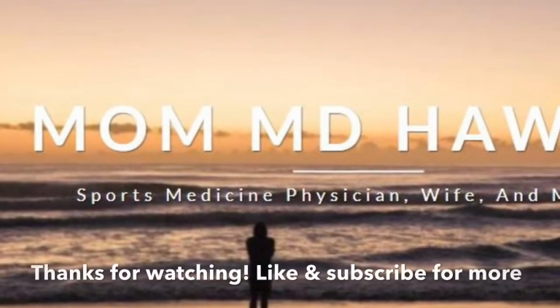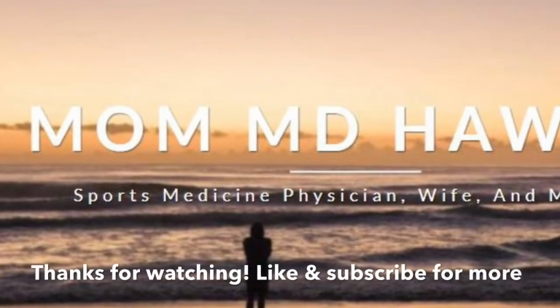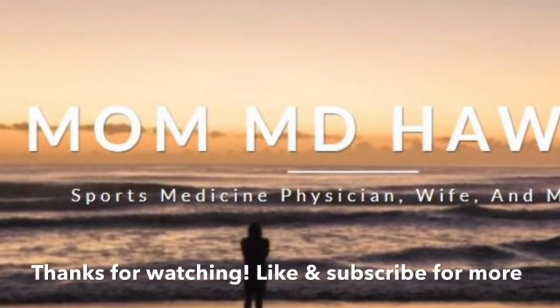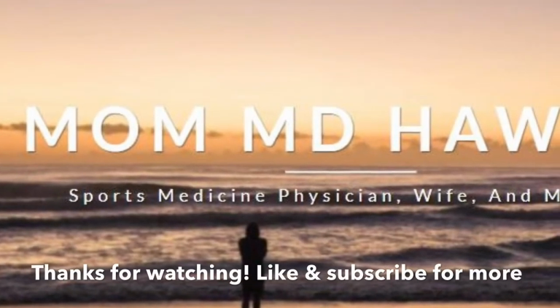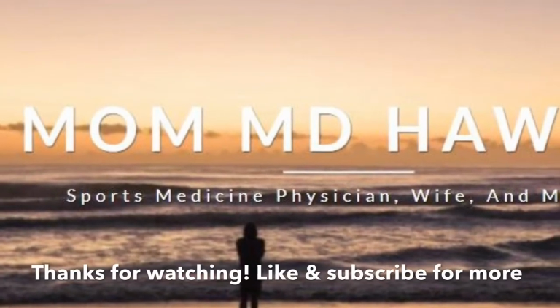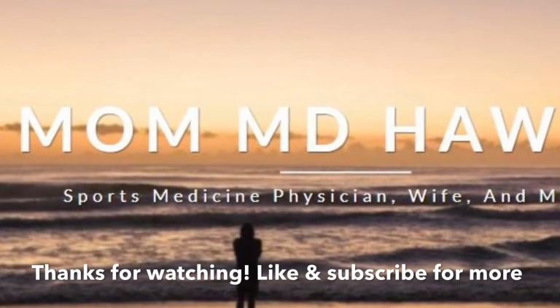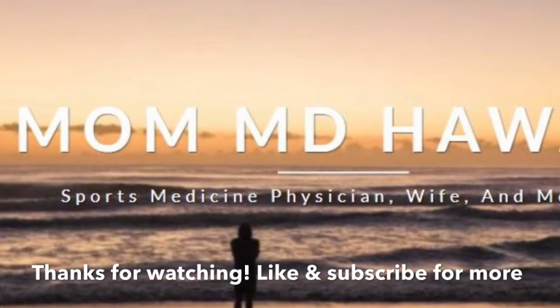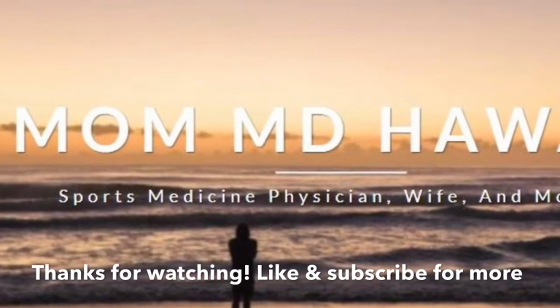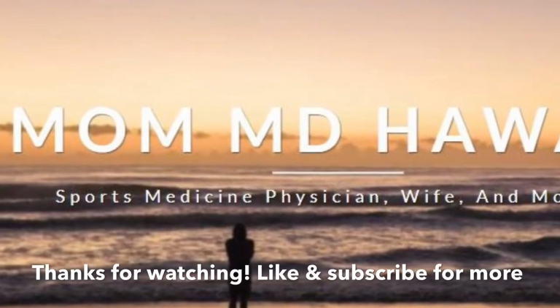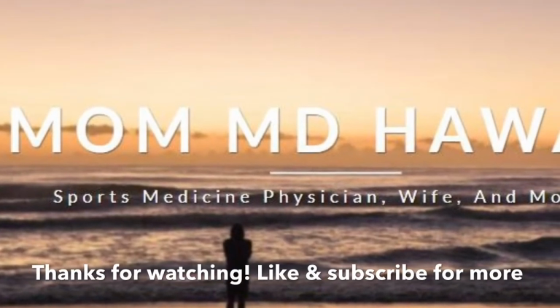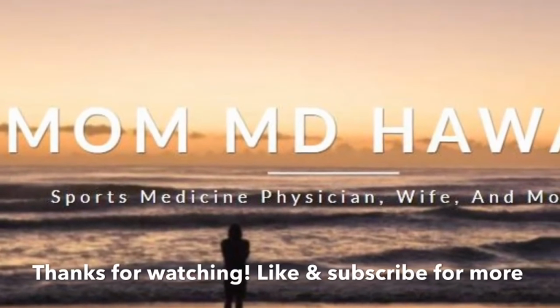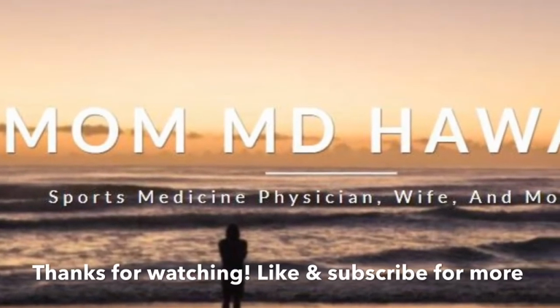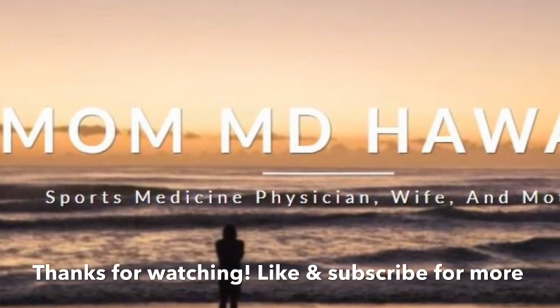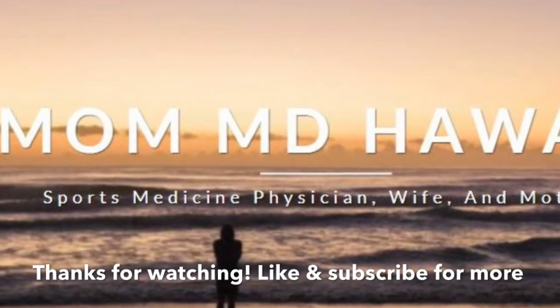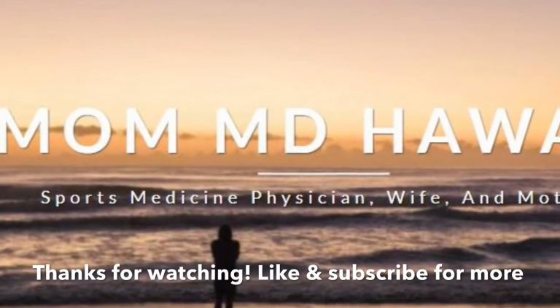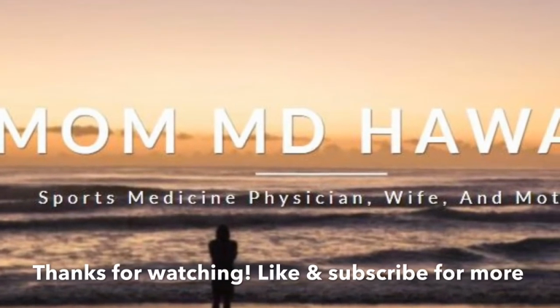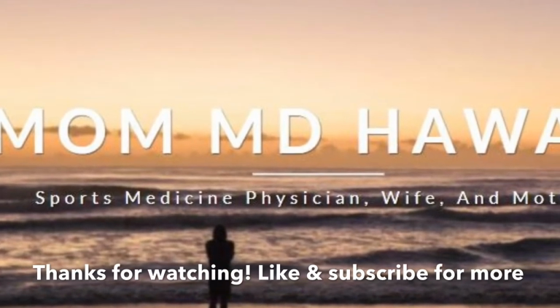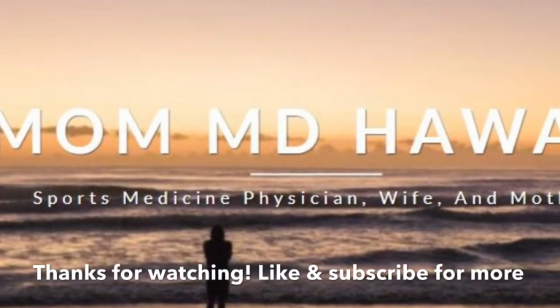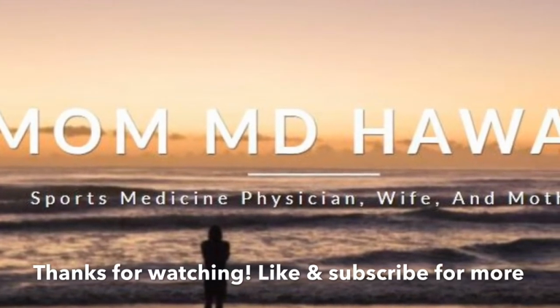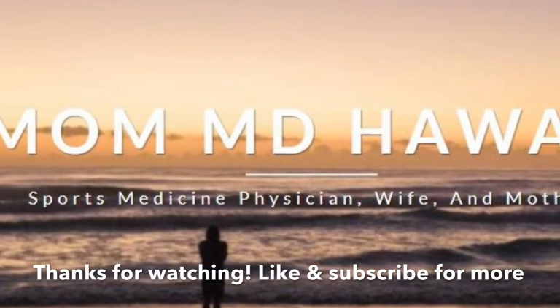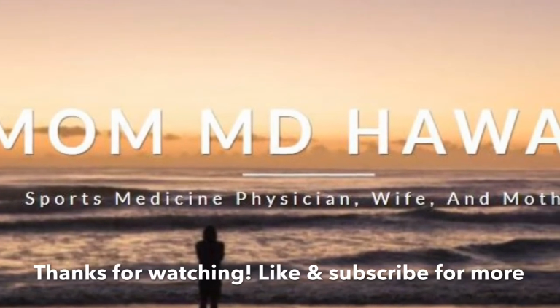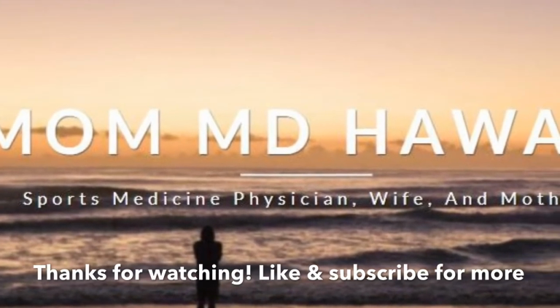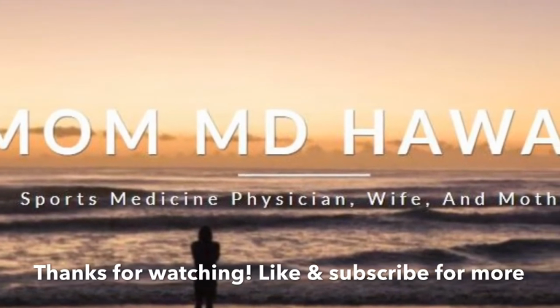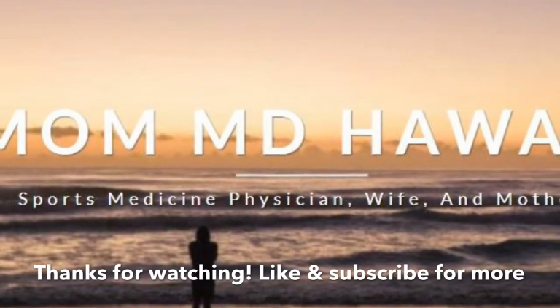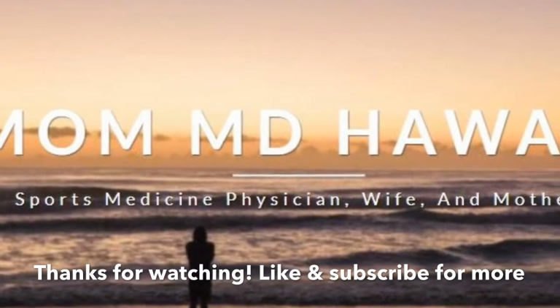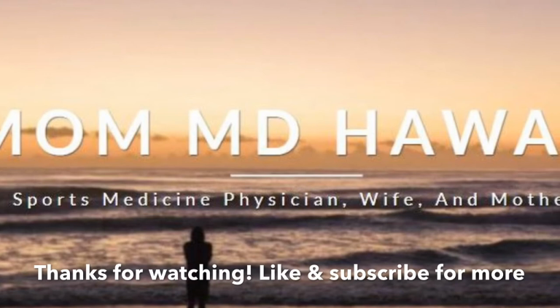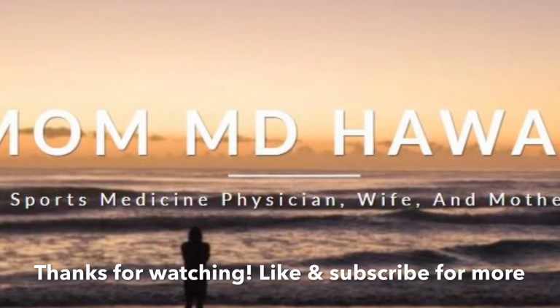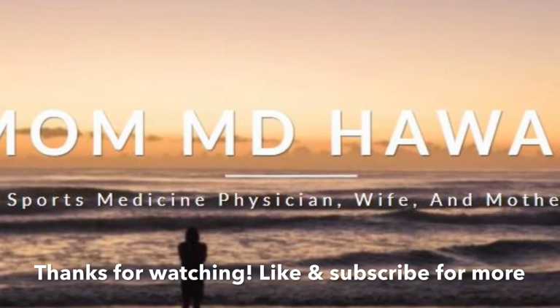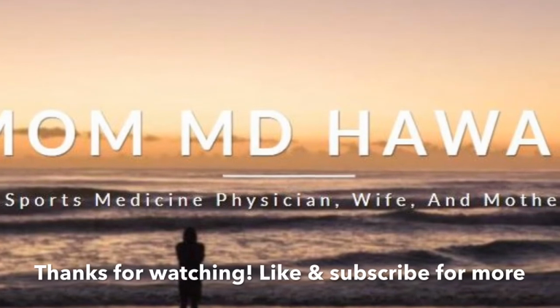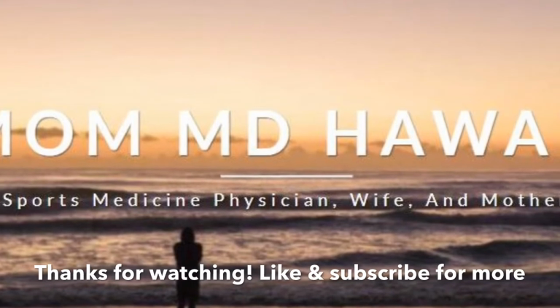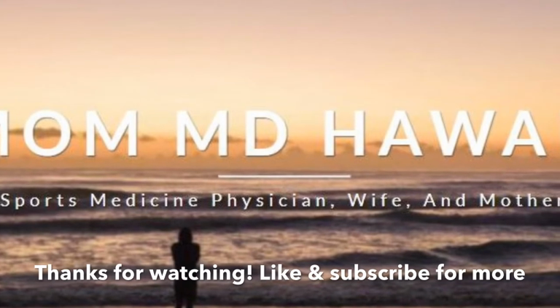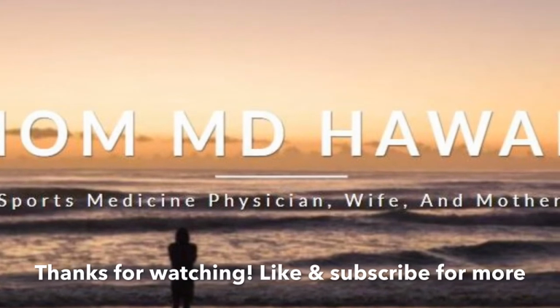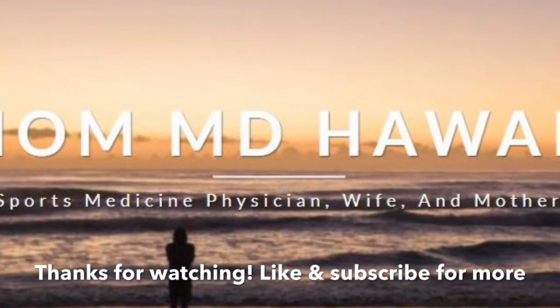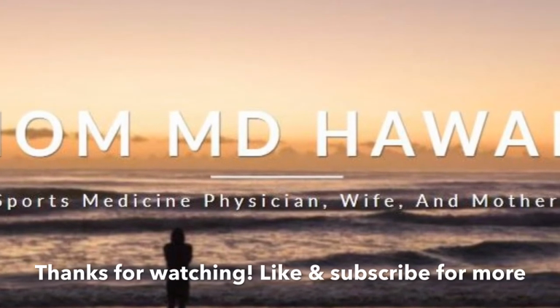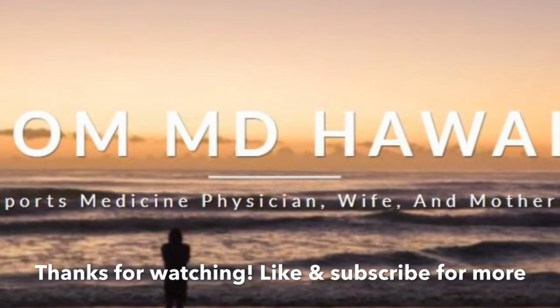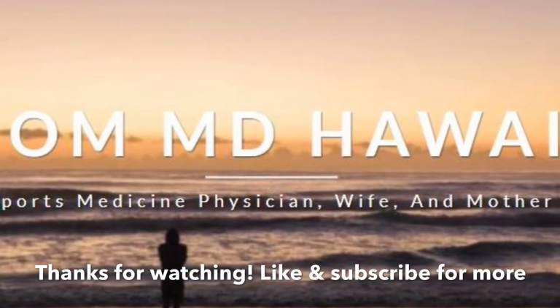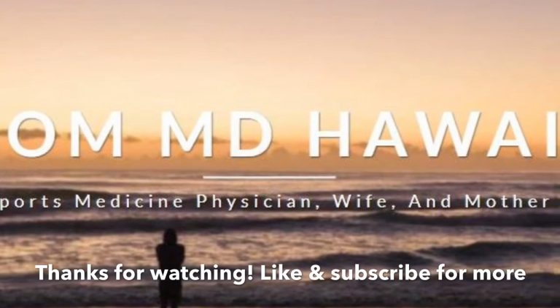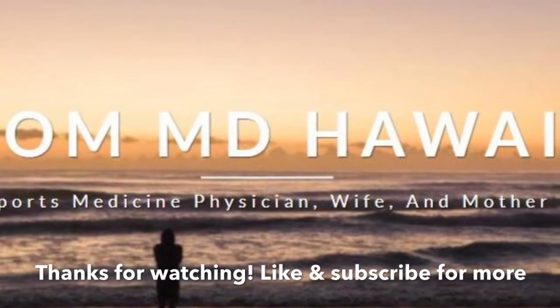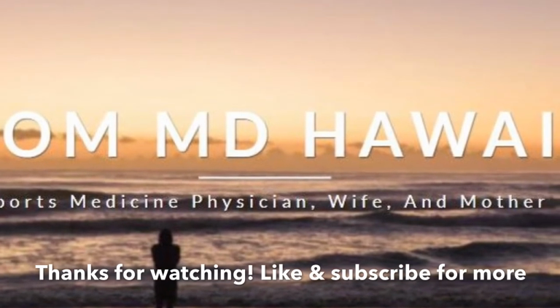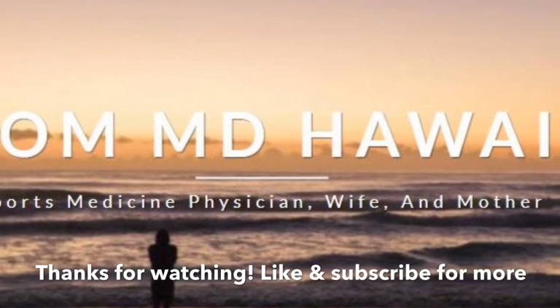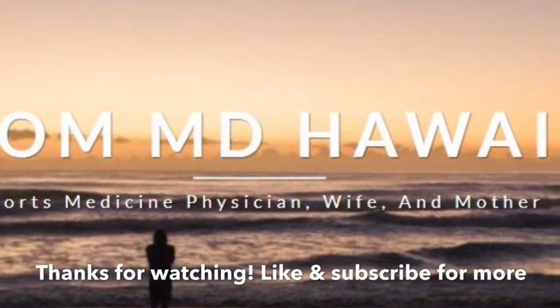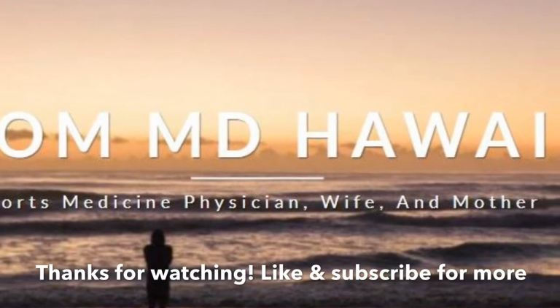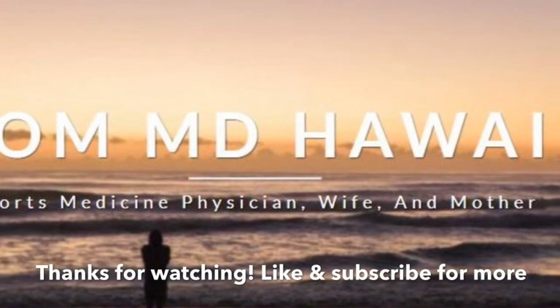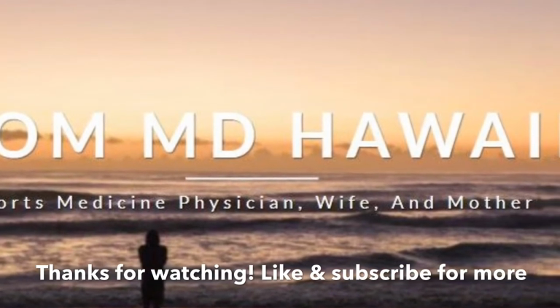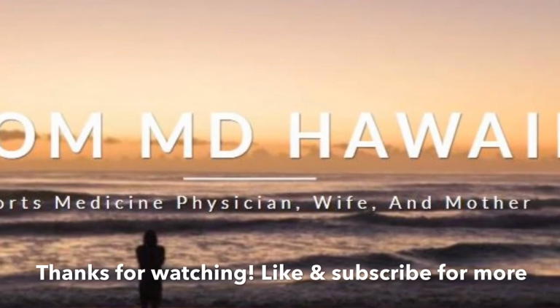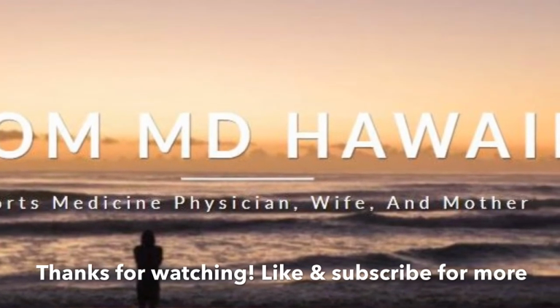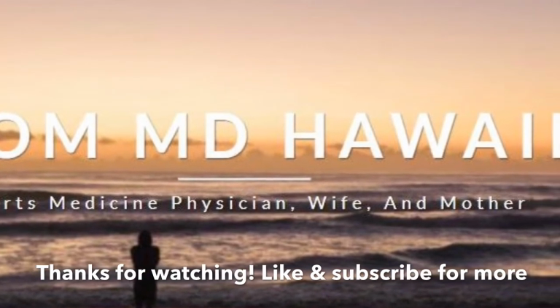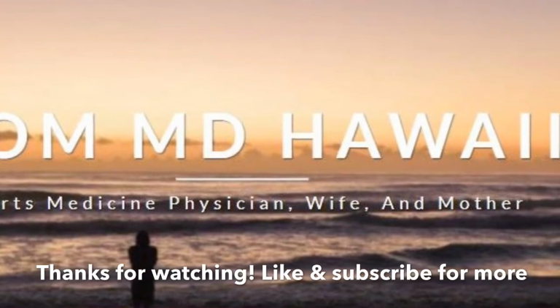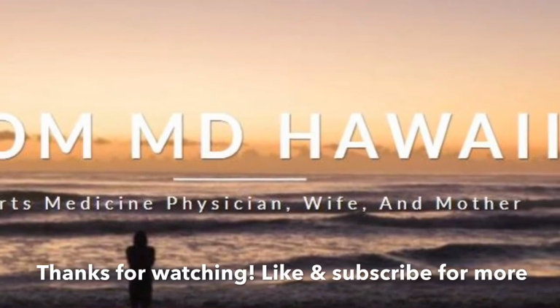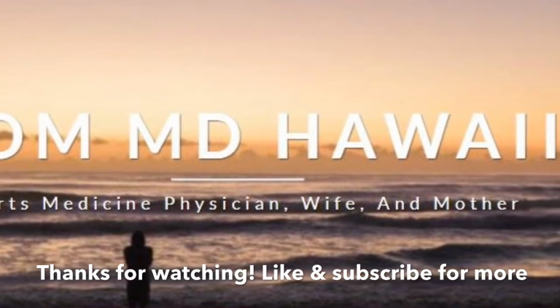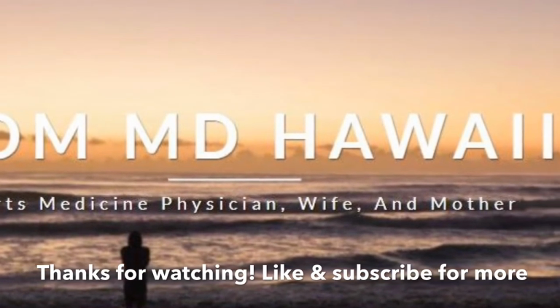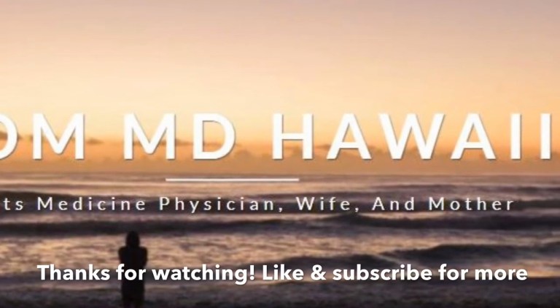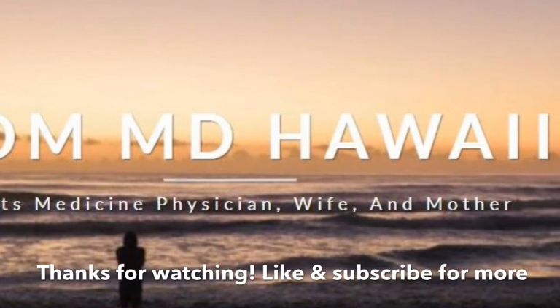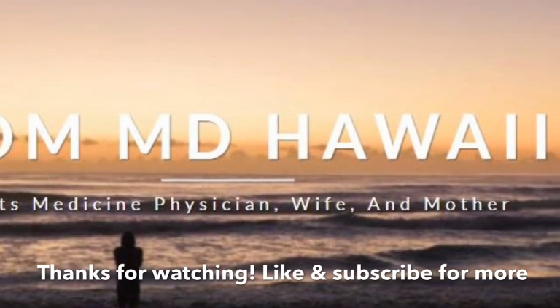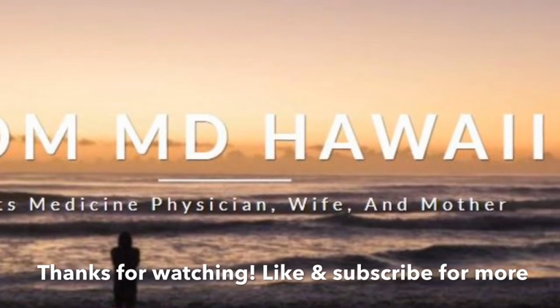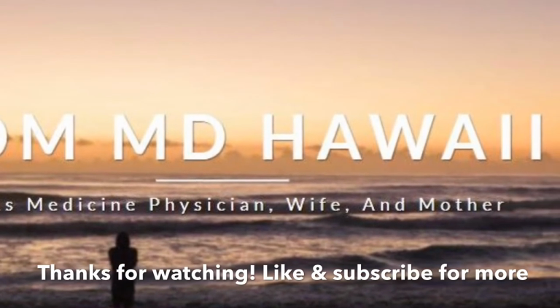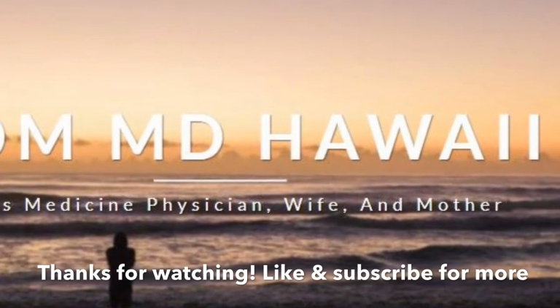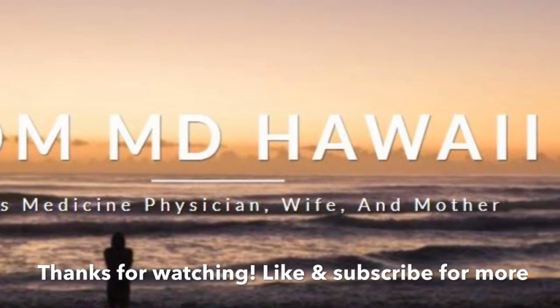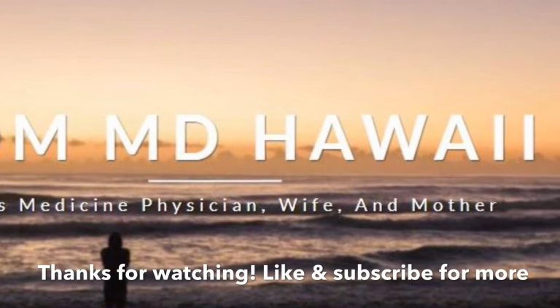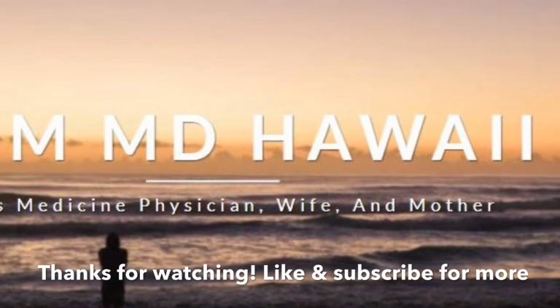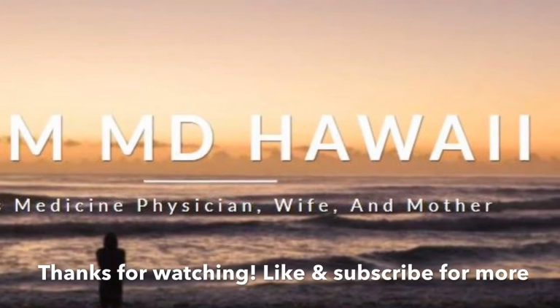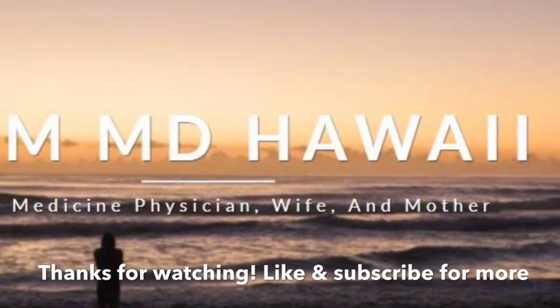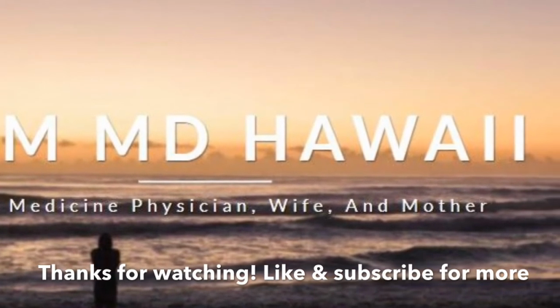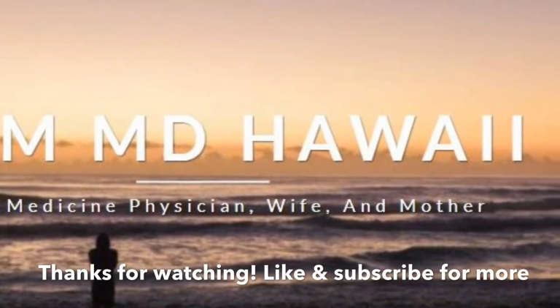If you like this video please click the like button and subscribe to get more videos. Thanks for watching.